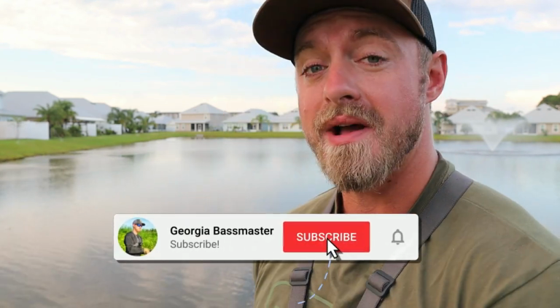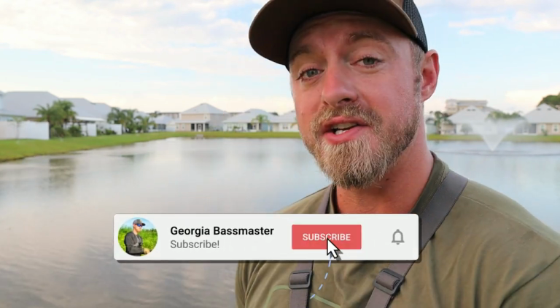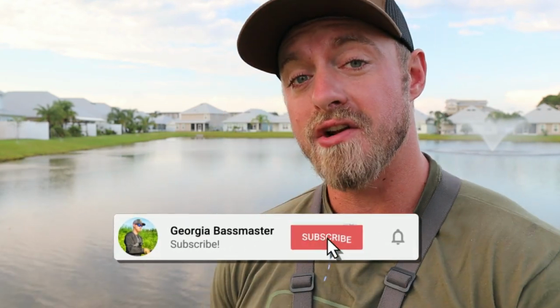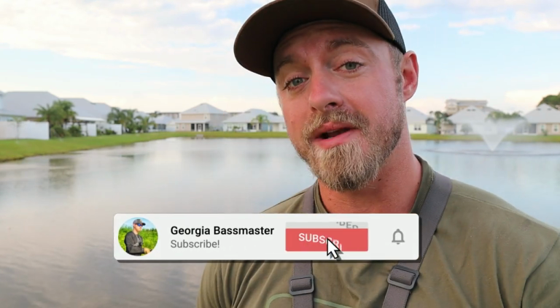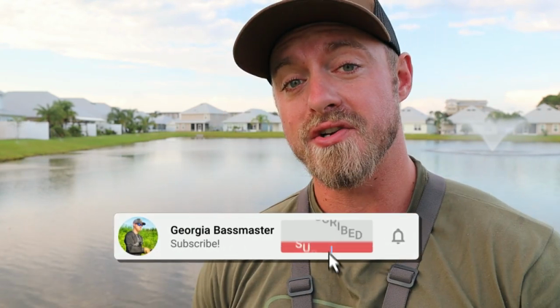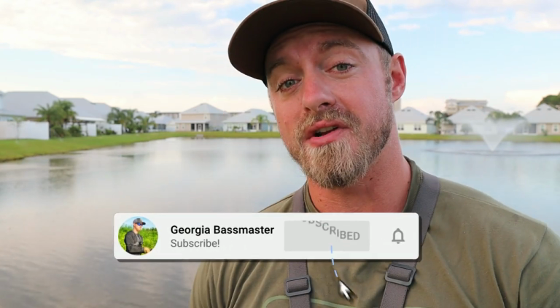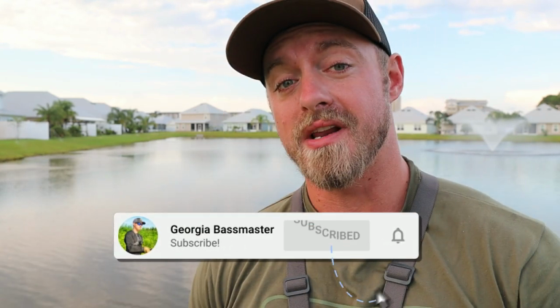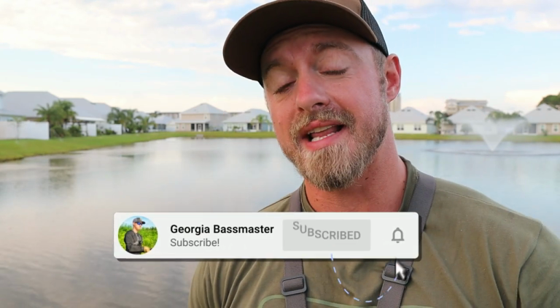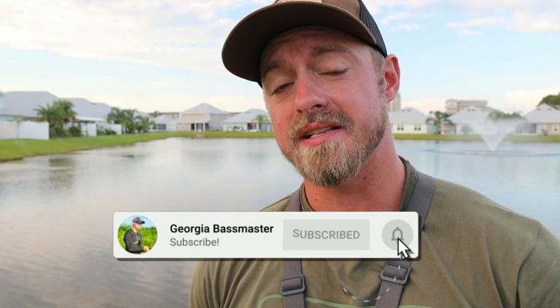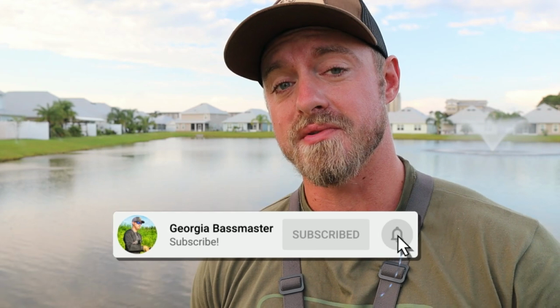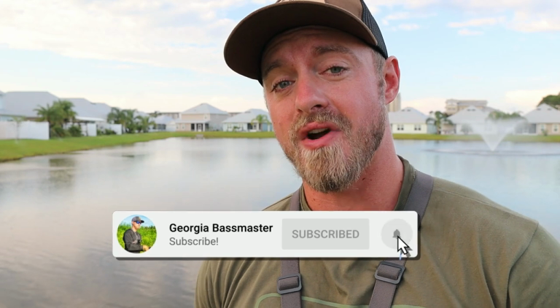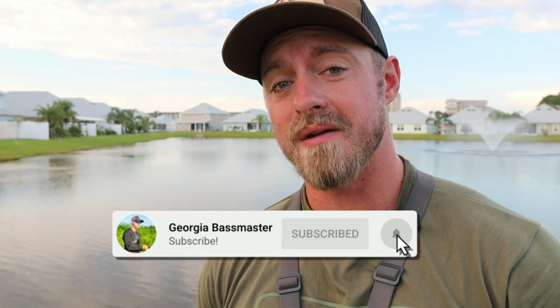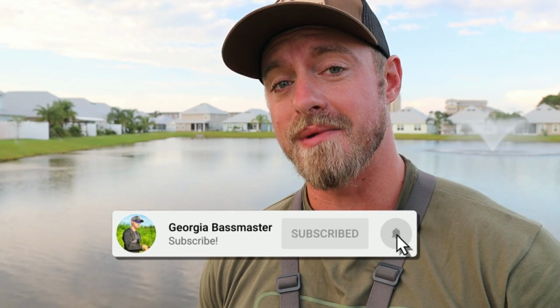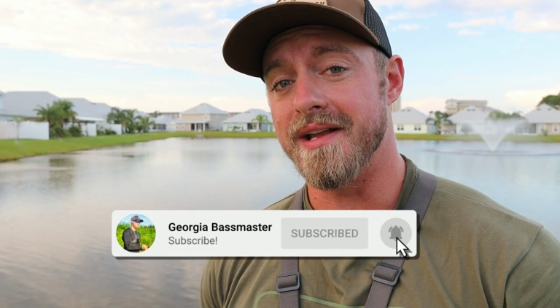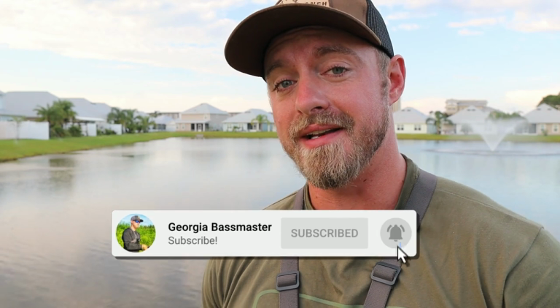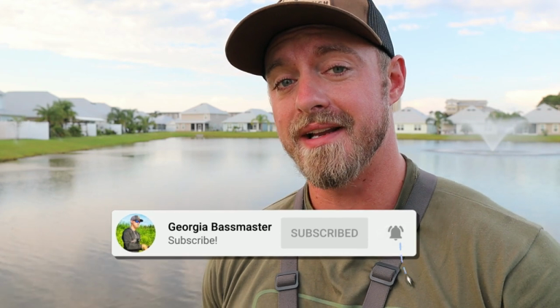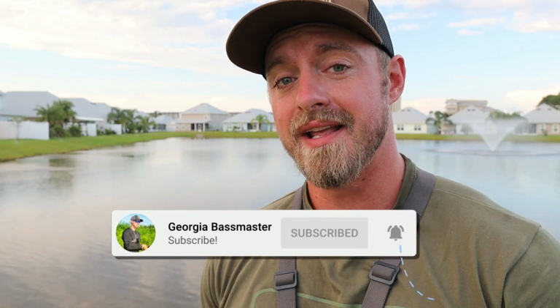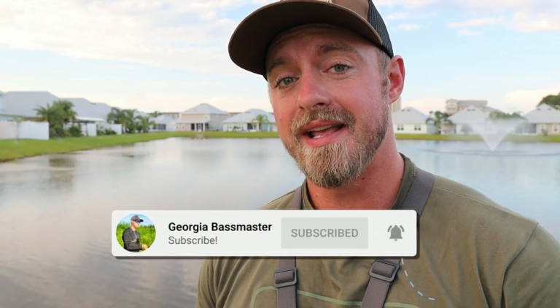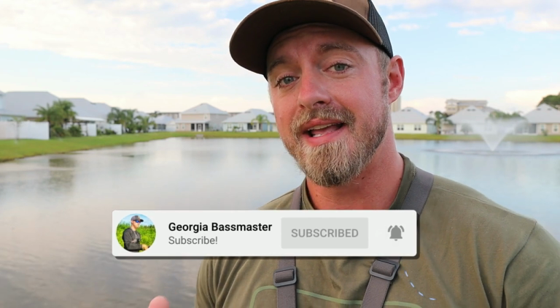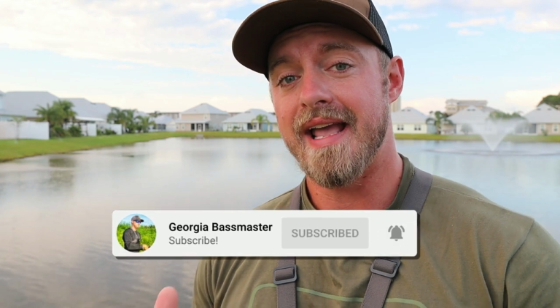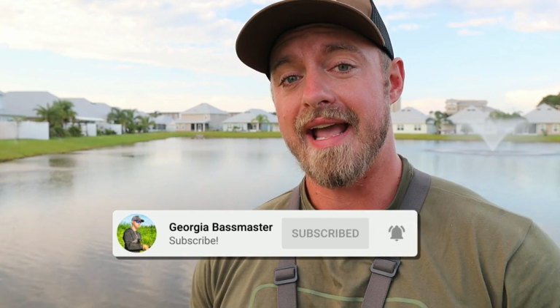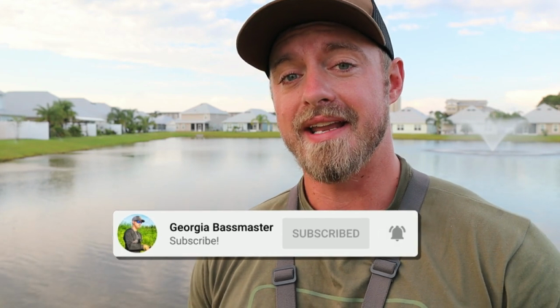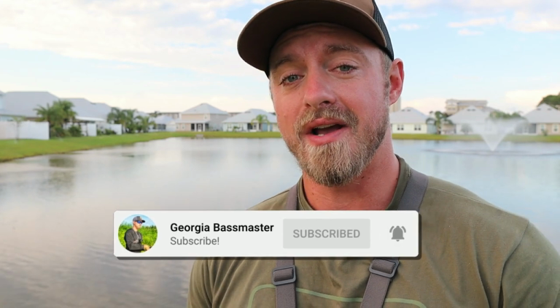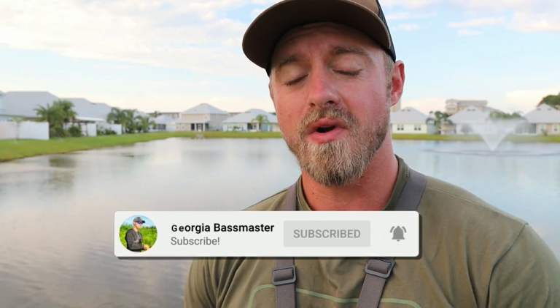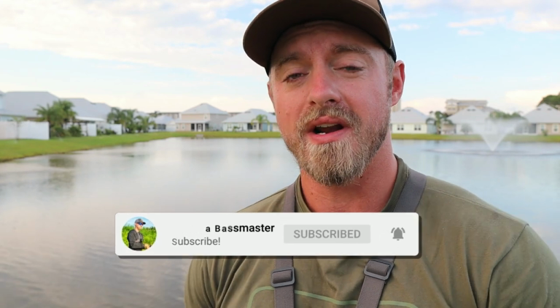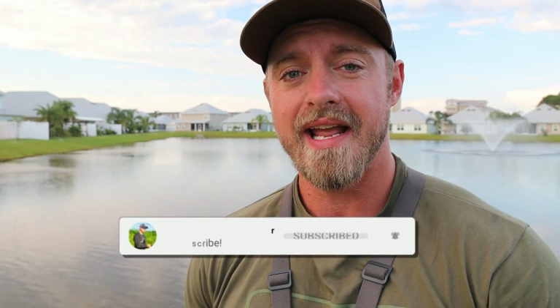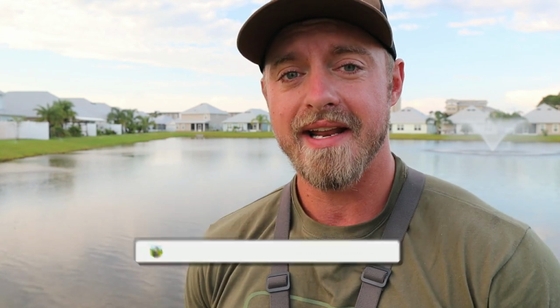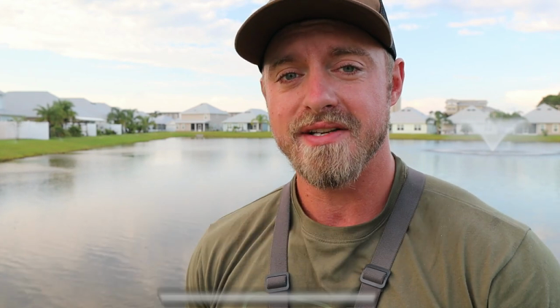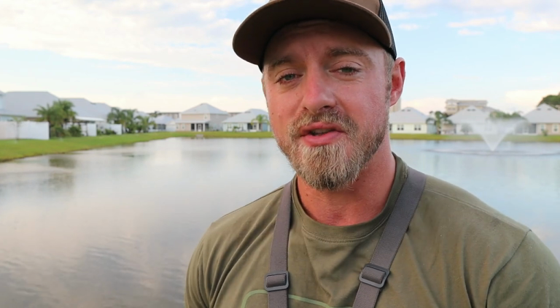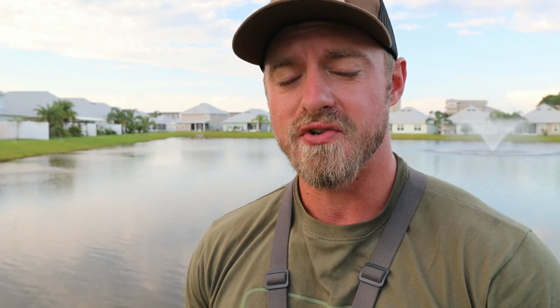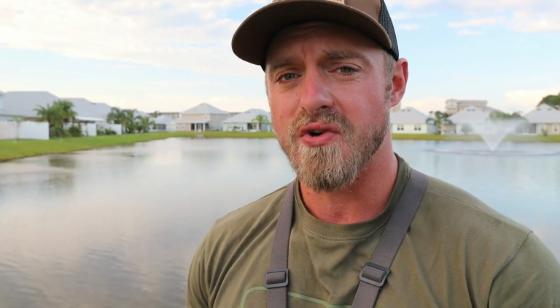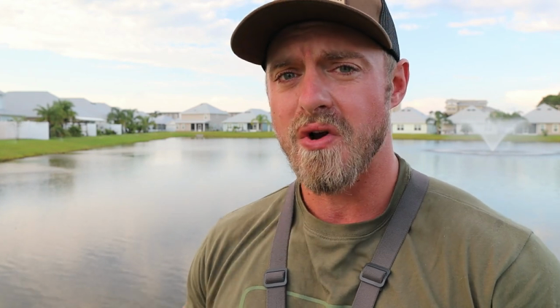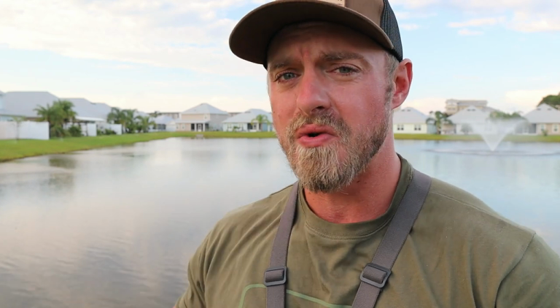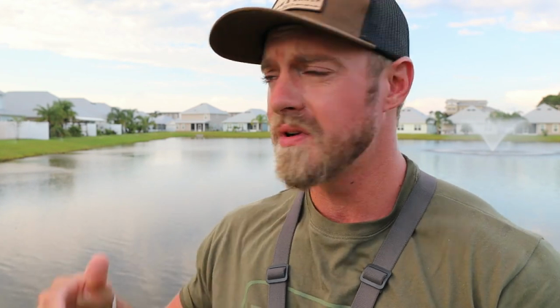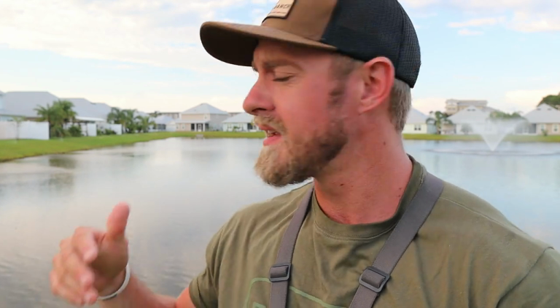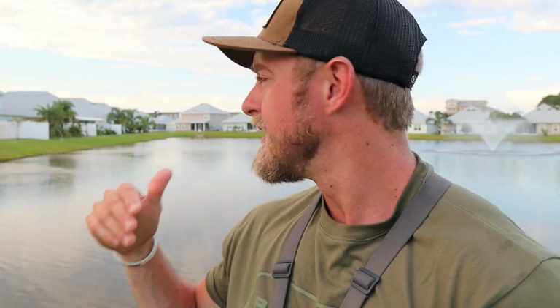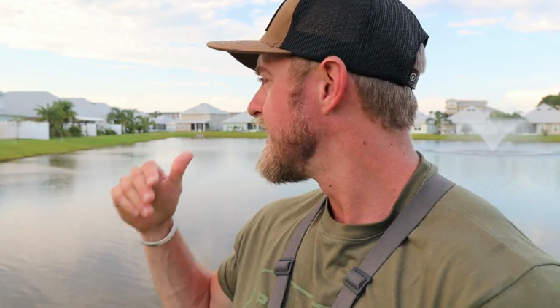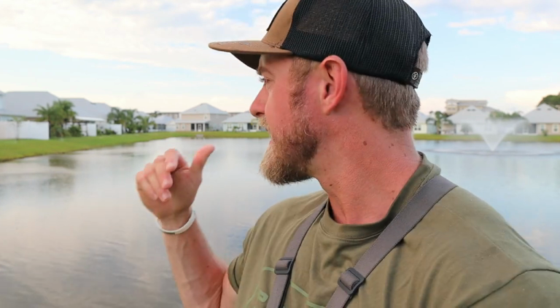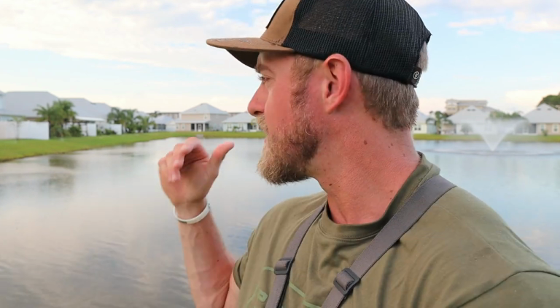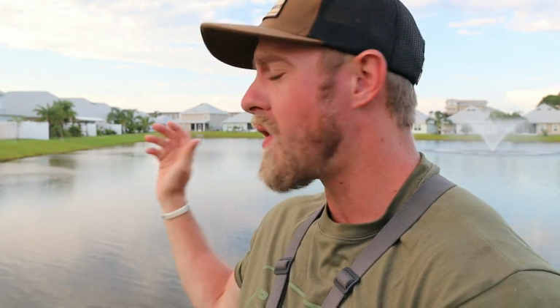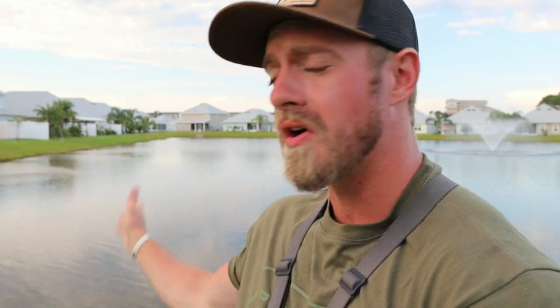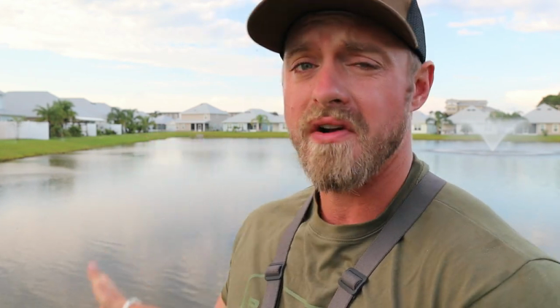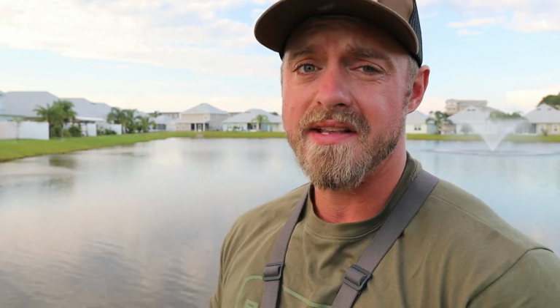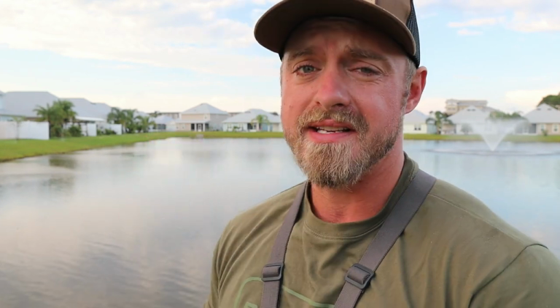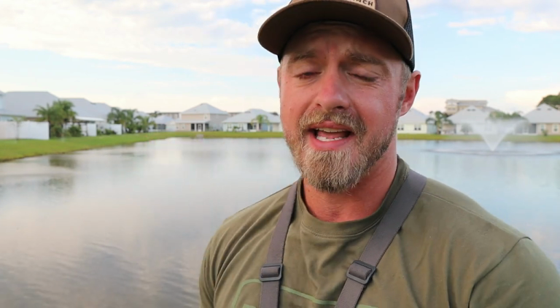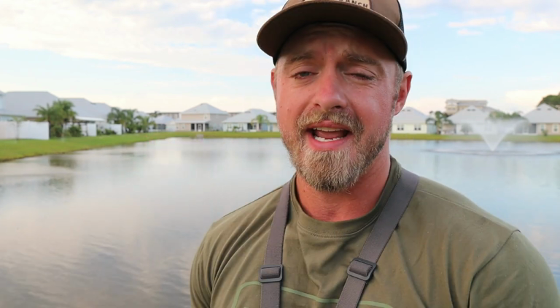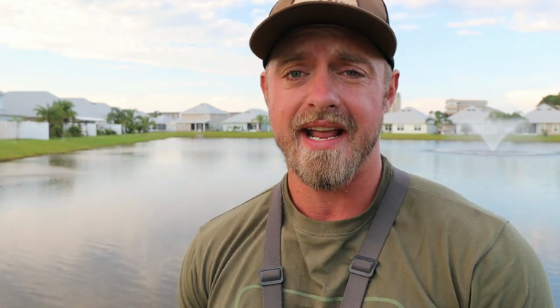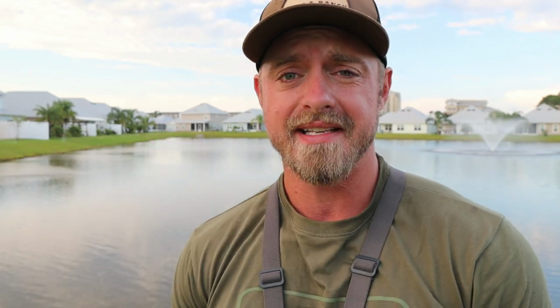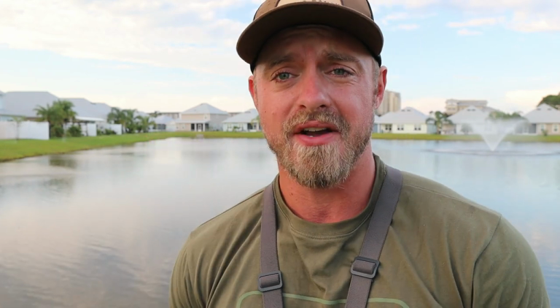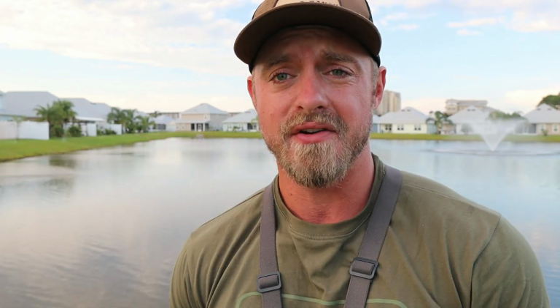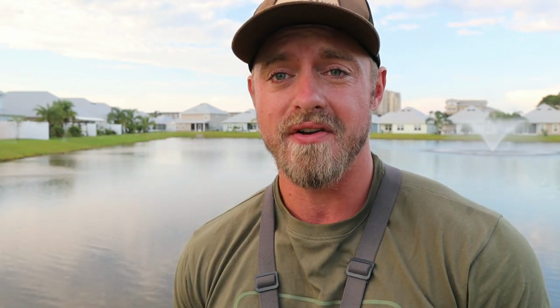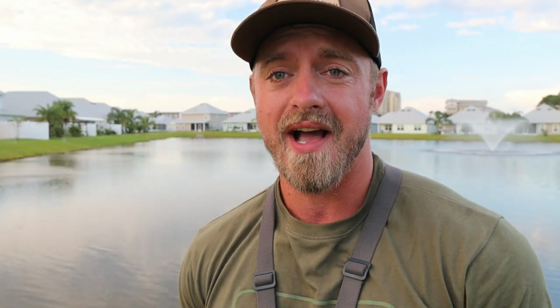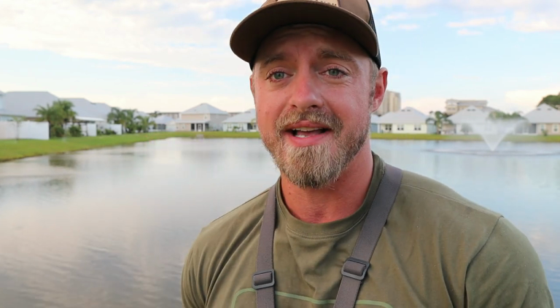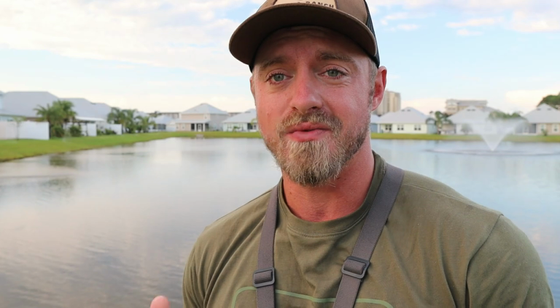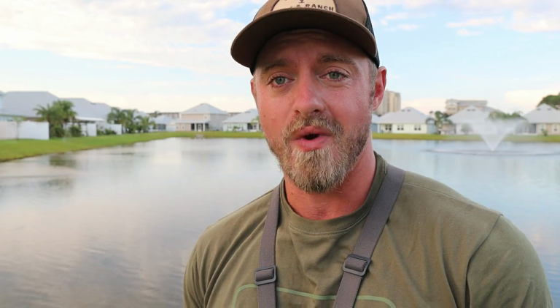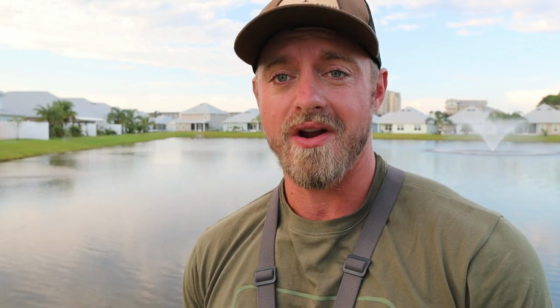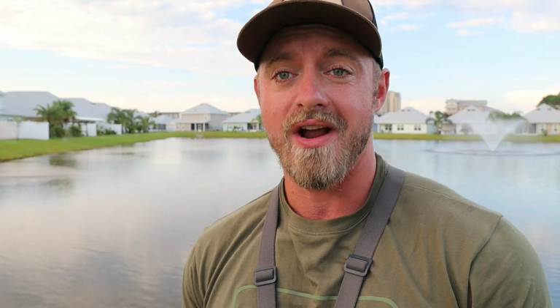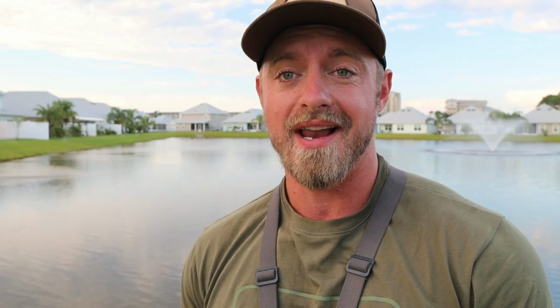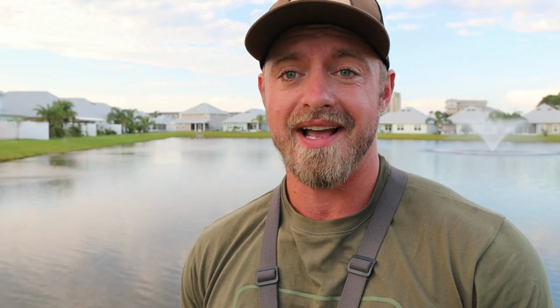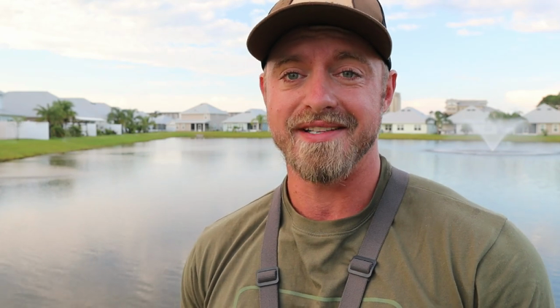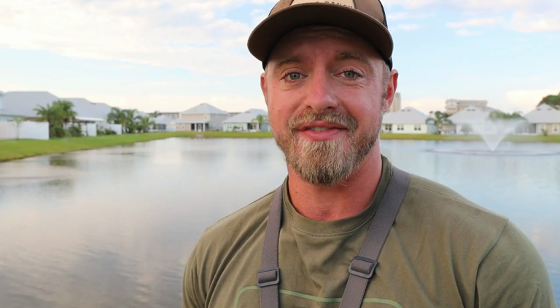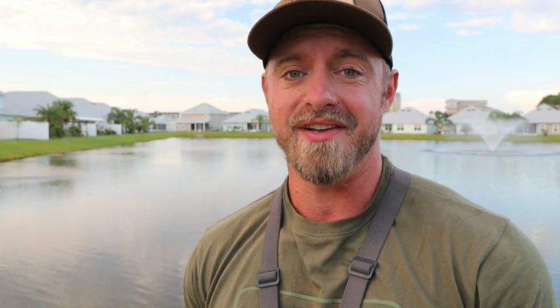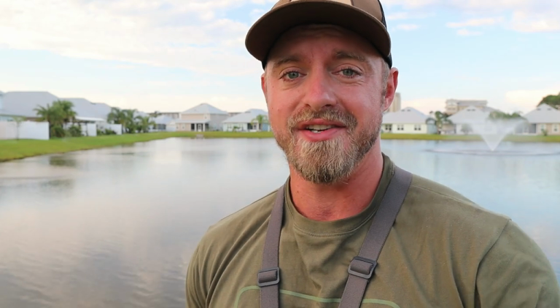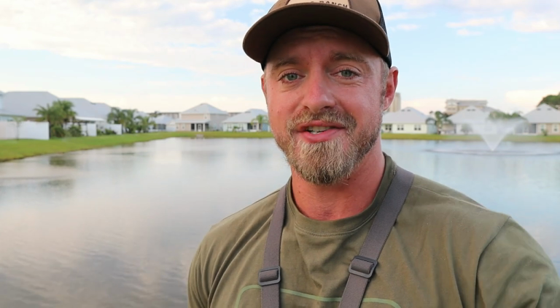Without any further ado, we're going to get into this video. If you're new to my channel, make sure you click that subscribe button. We're going to get into the drone, walk around this lake, and I'll tell you guys where I like to fish.